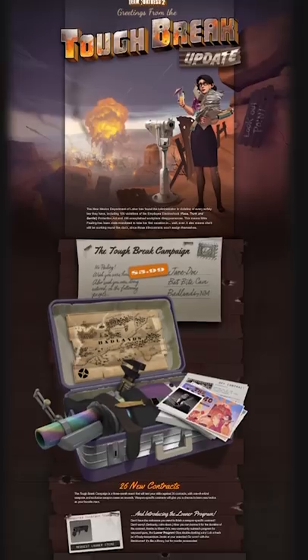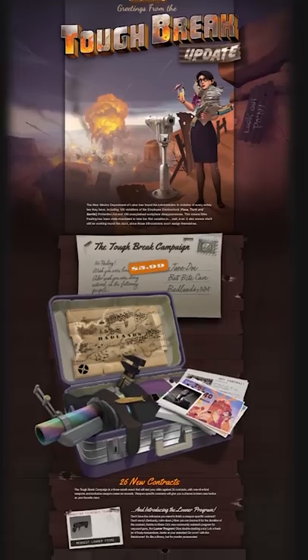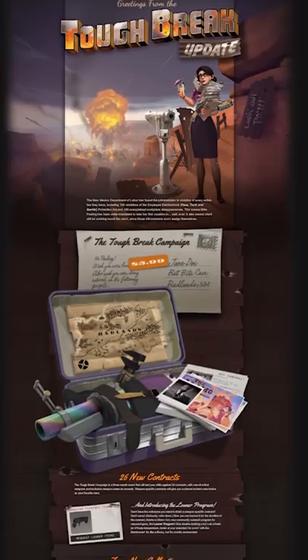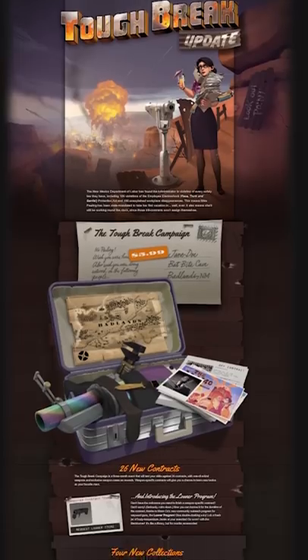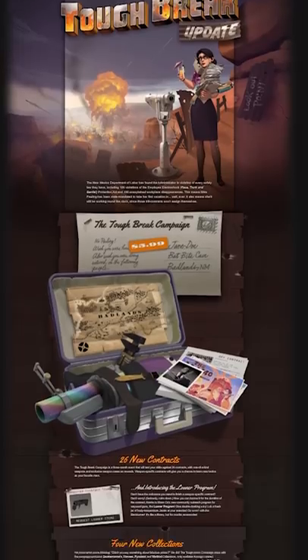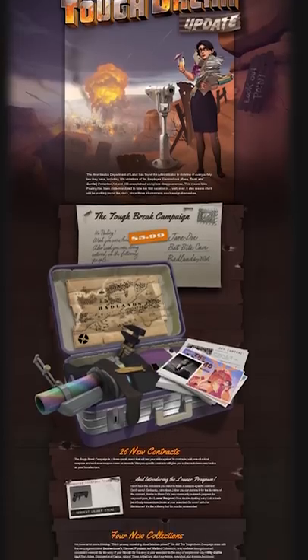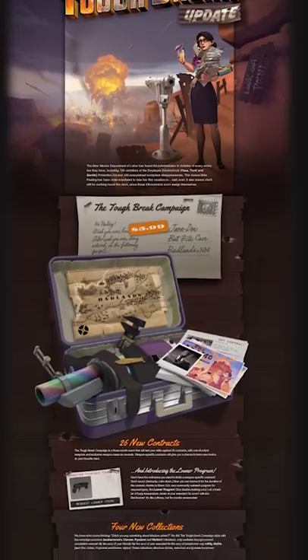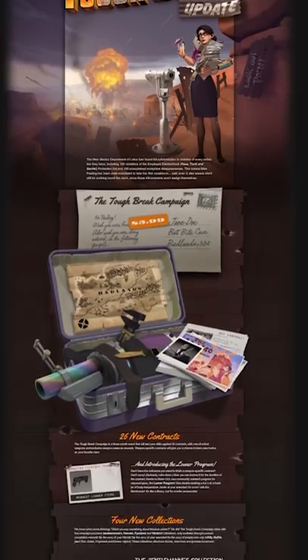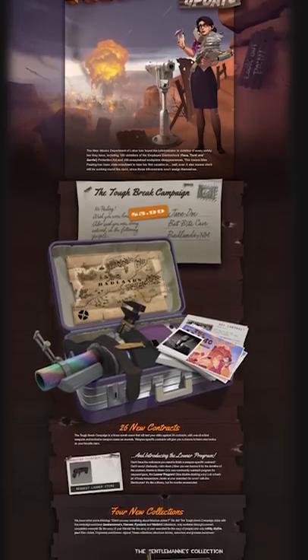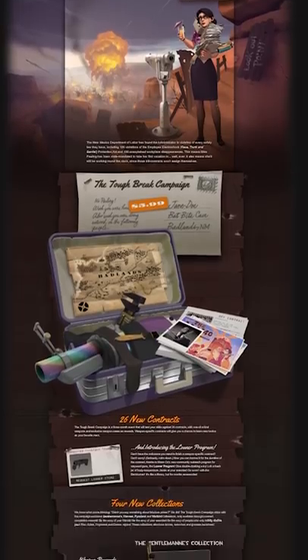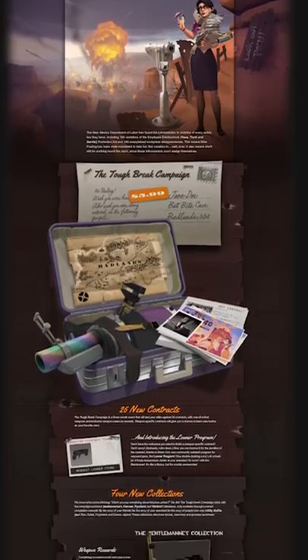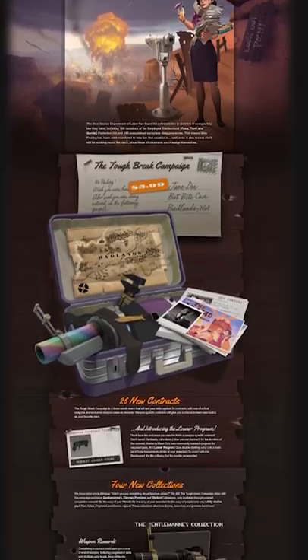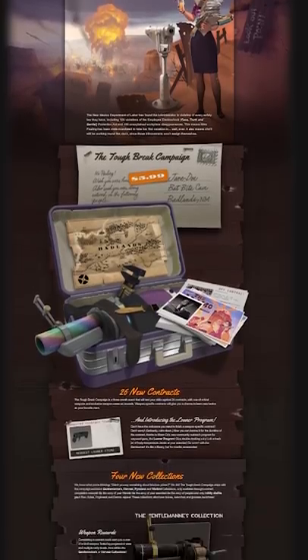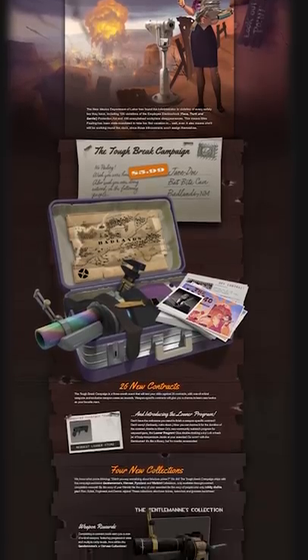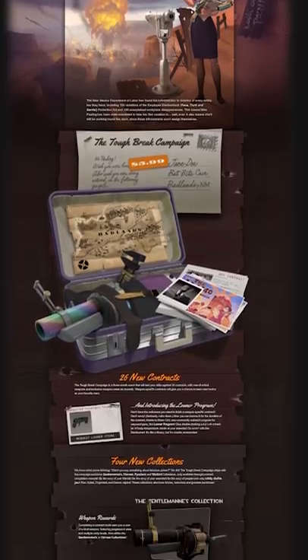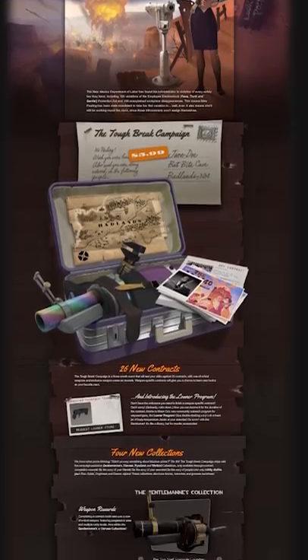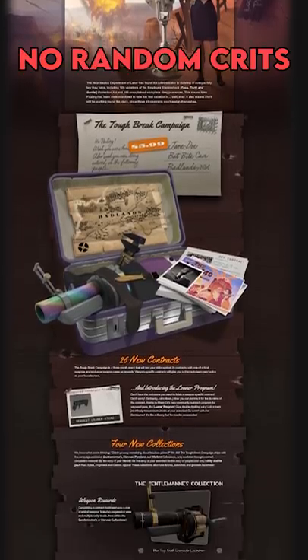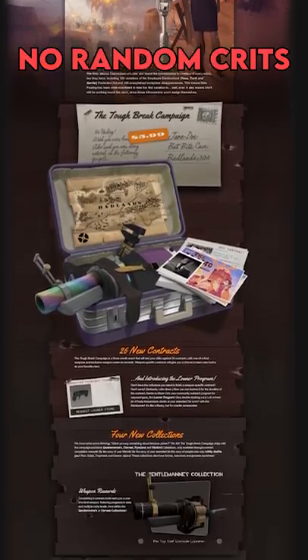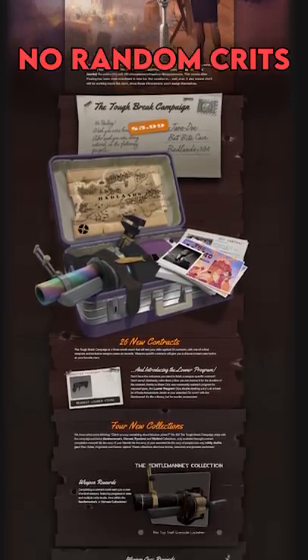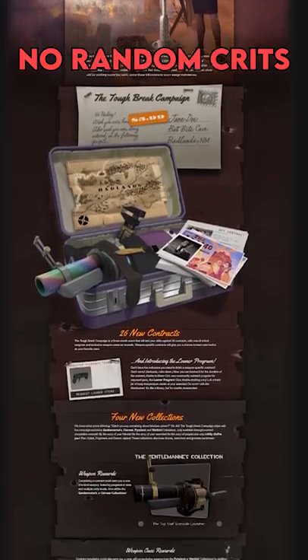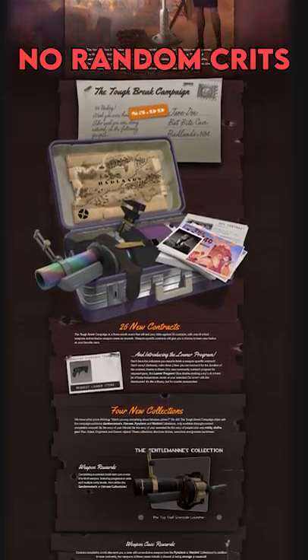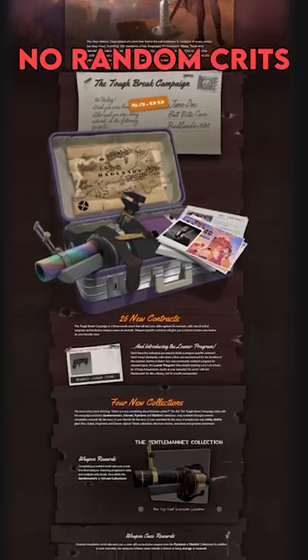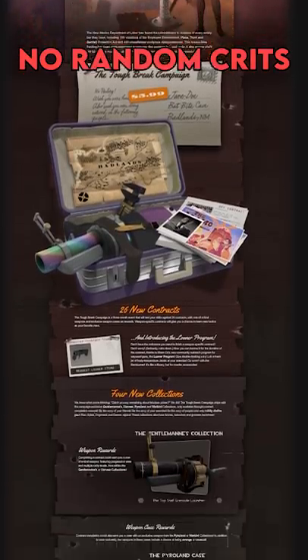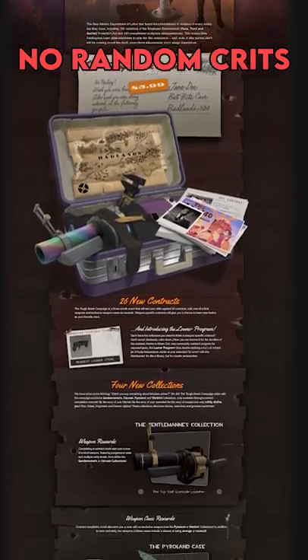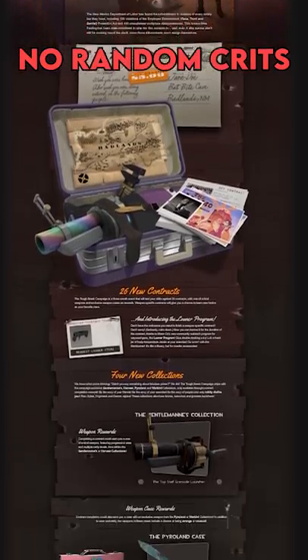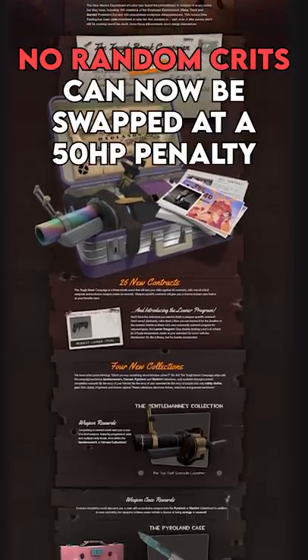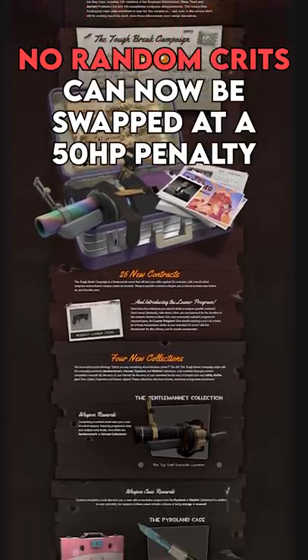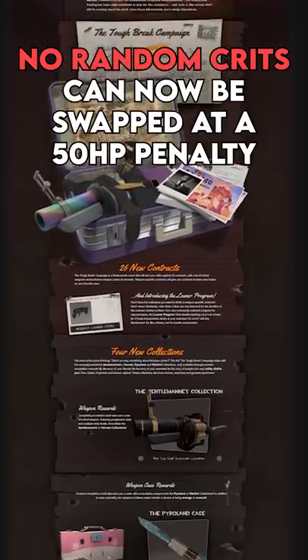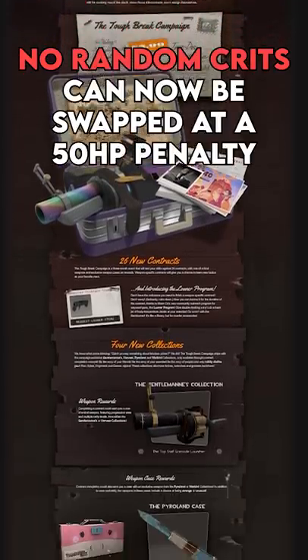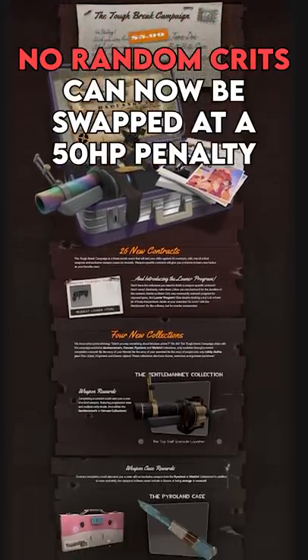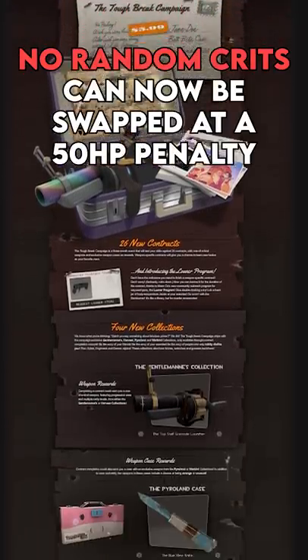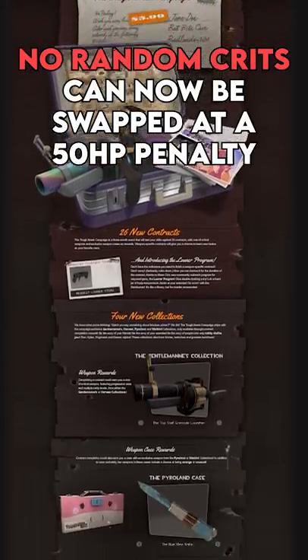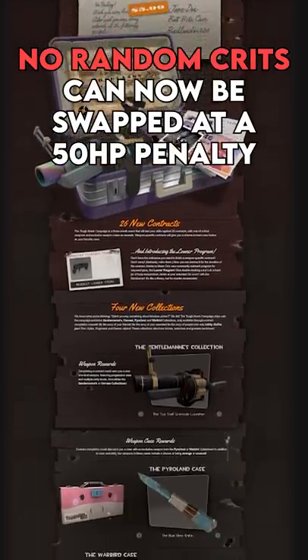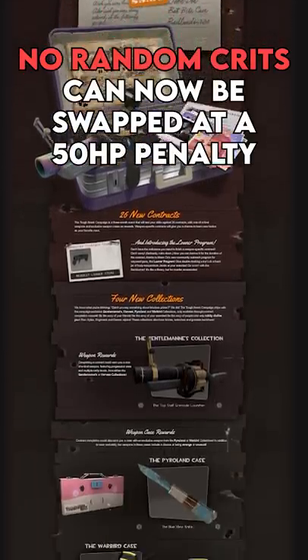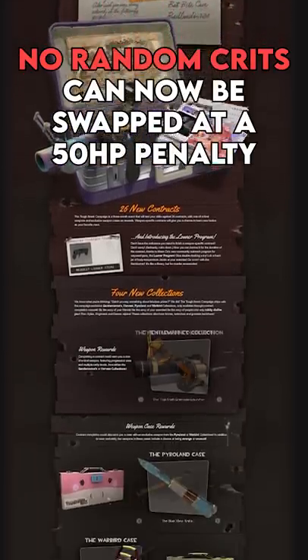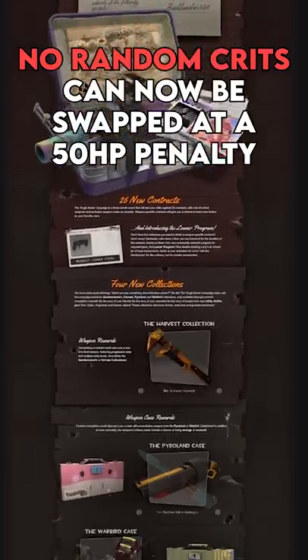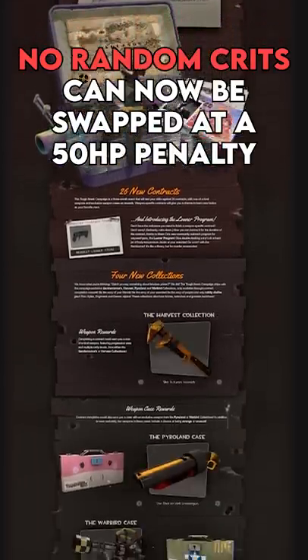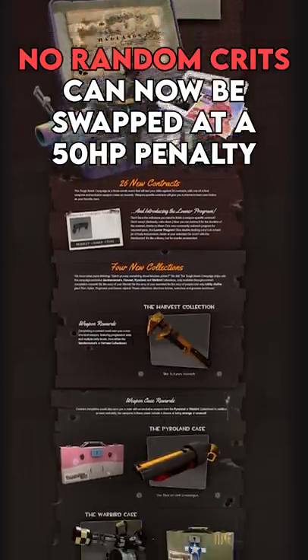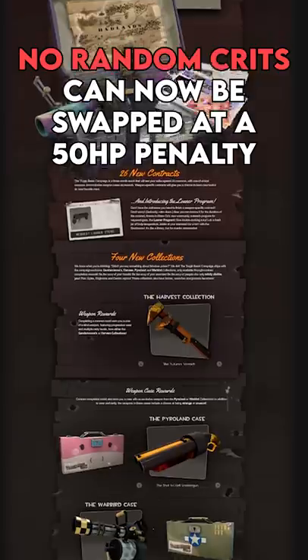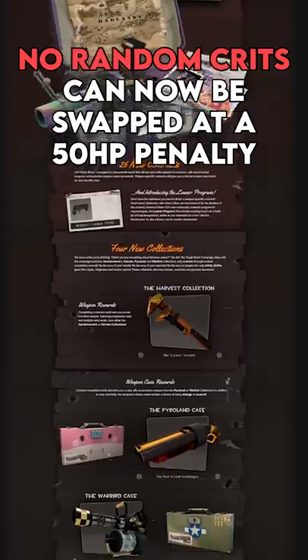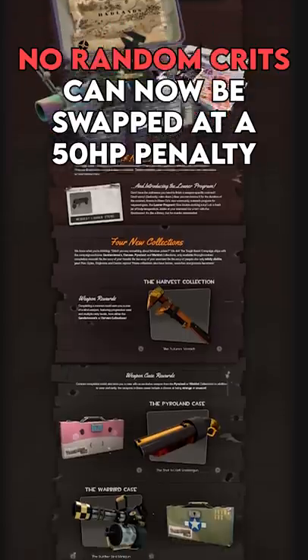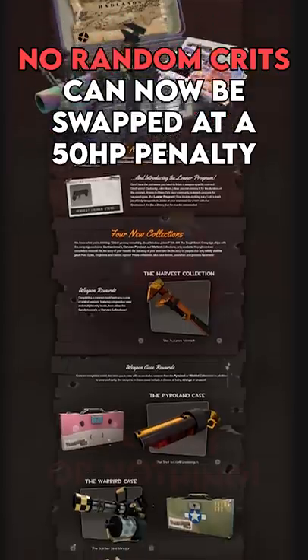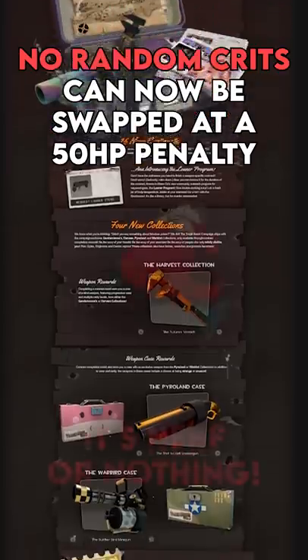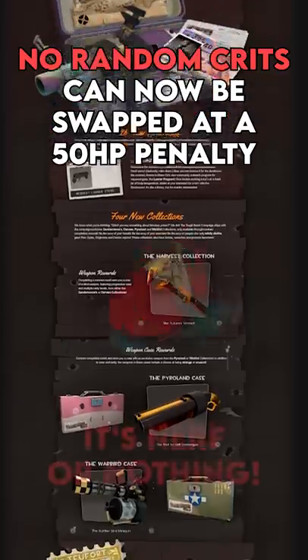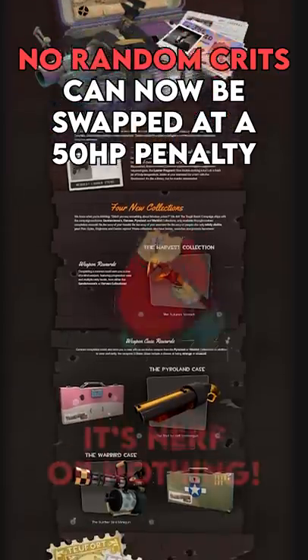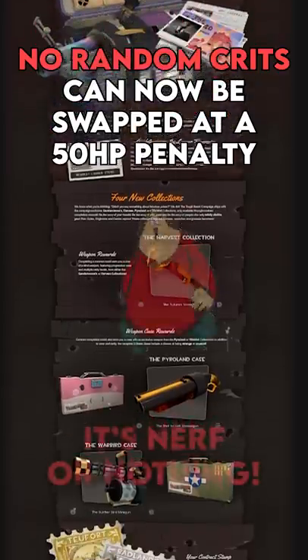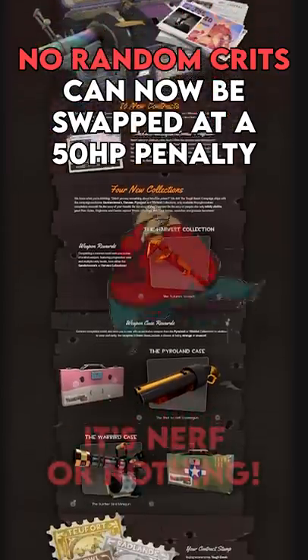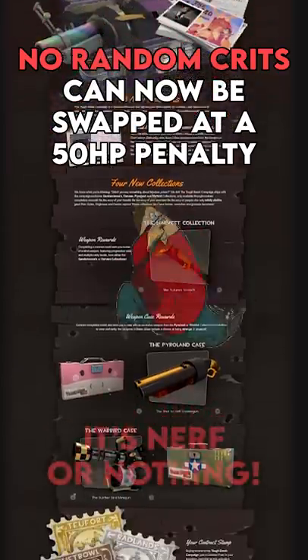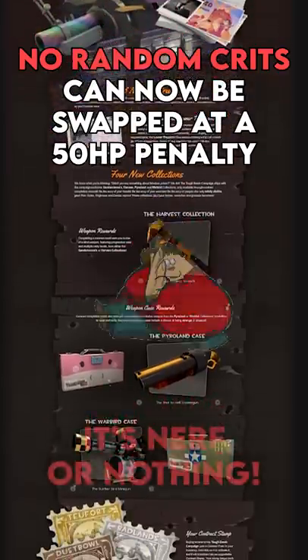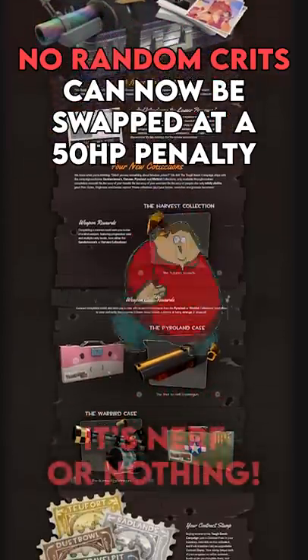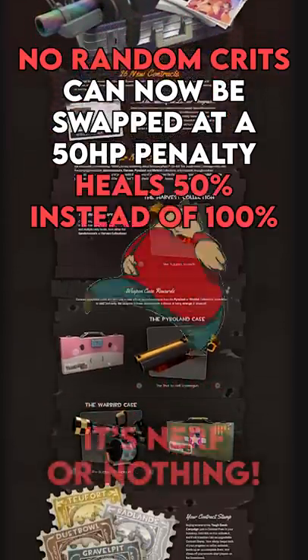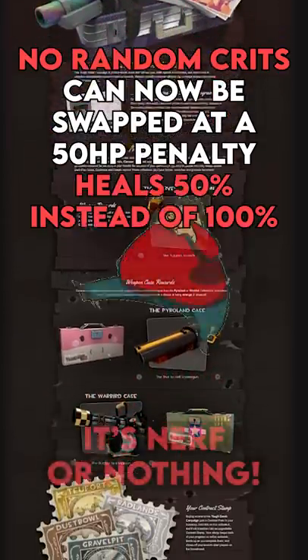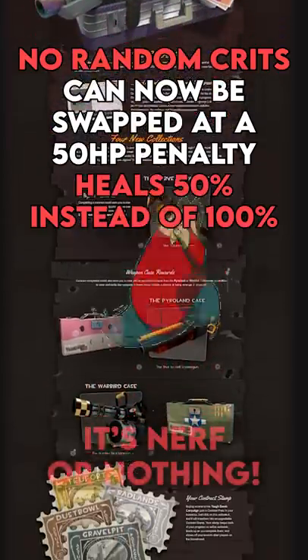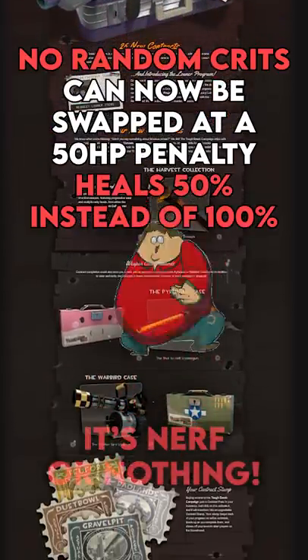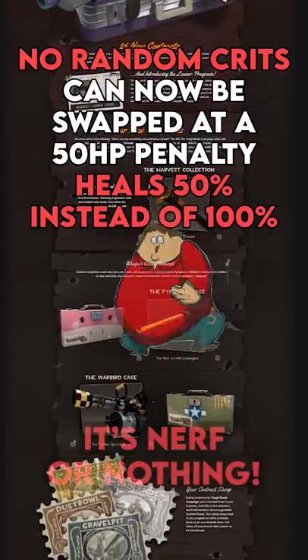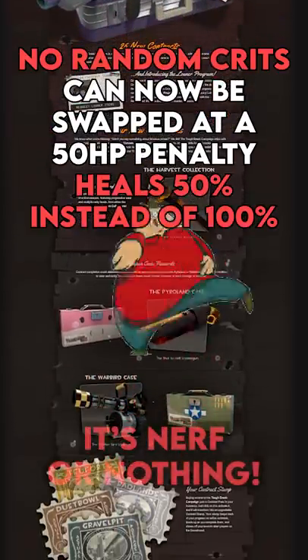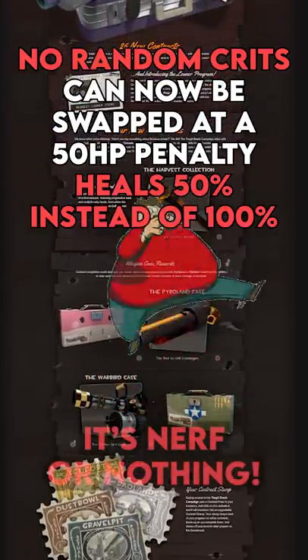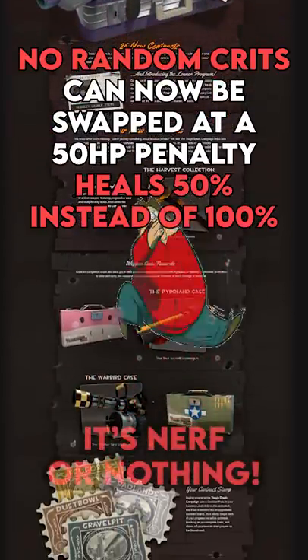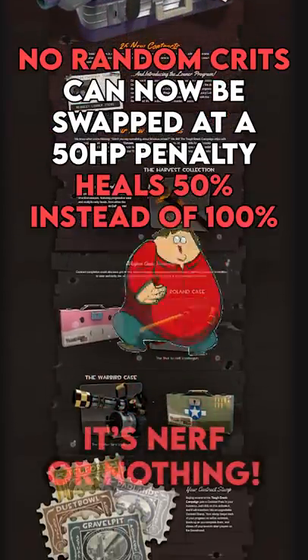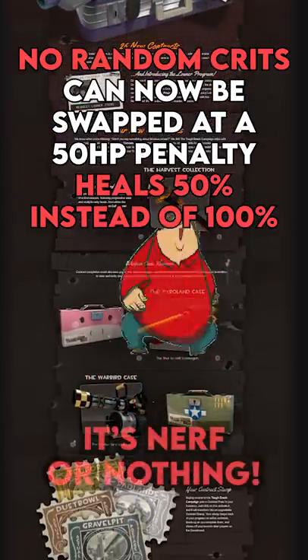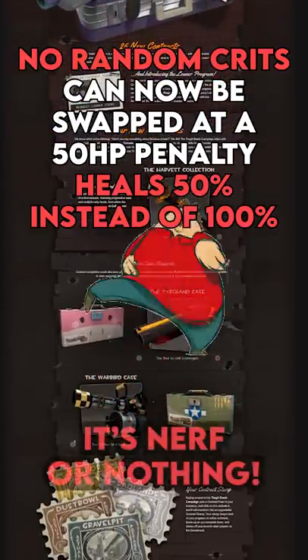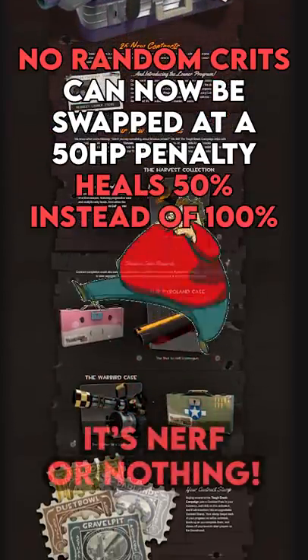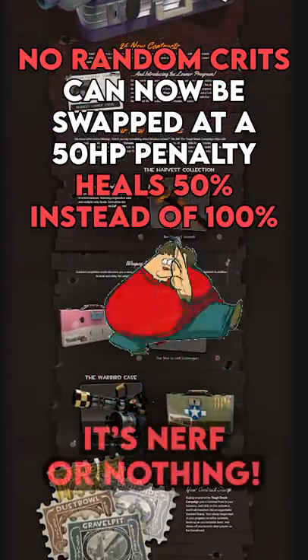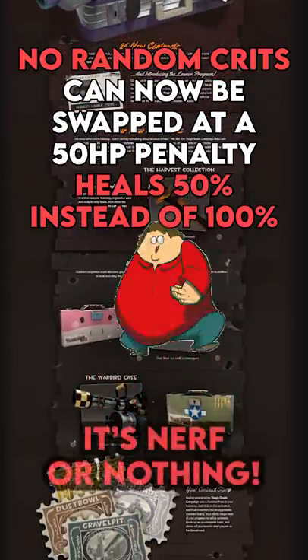Since 2015's Tough Break update, no longer random crits — it can now be swapped at a 15 HP penalty with no kill made, and heals 50% instead of 100%.